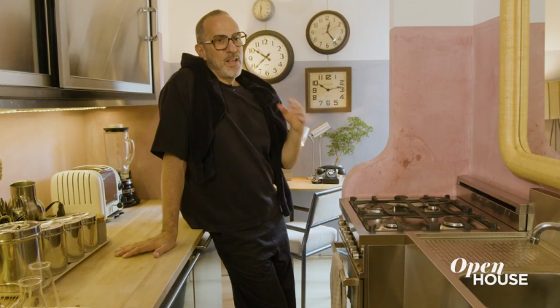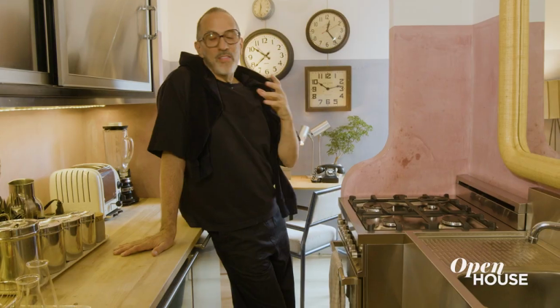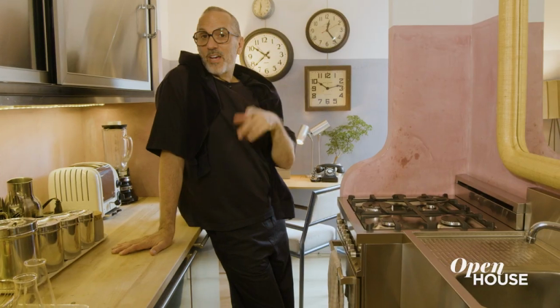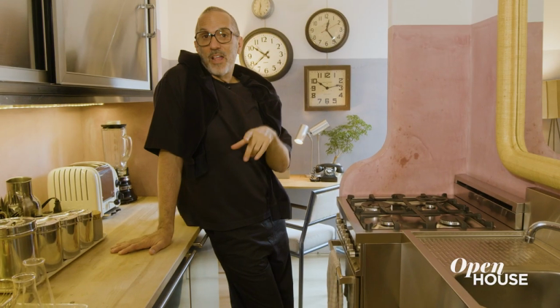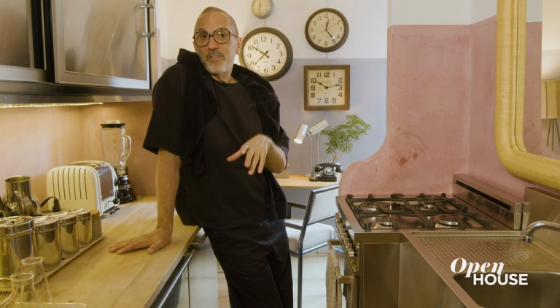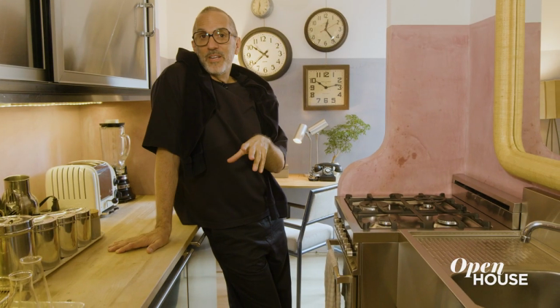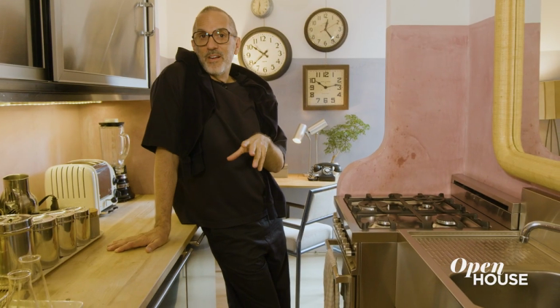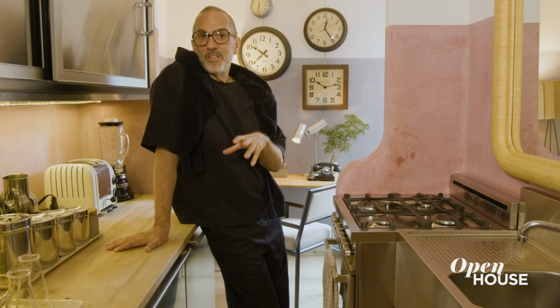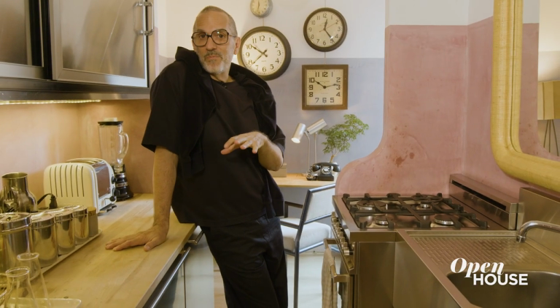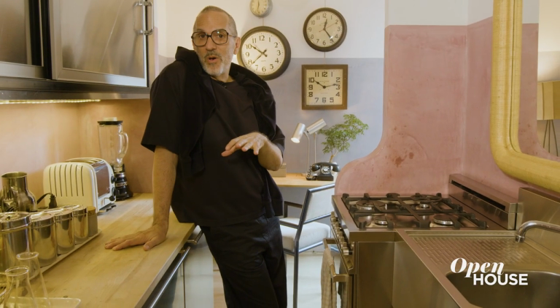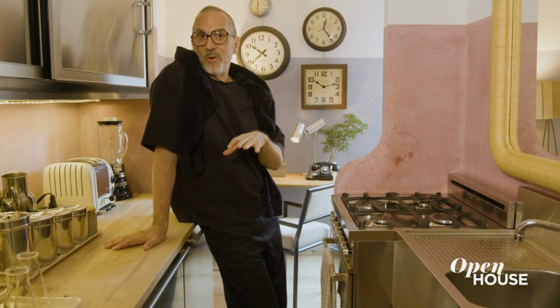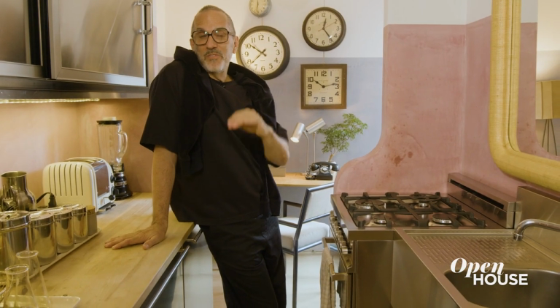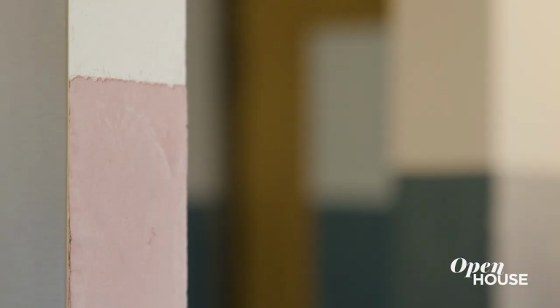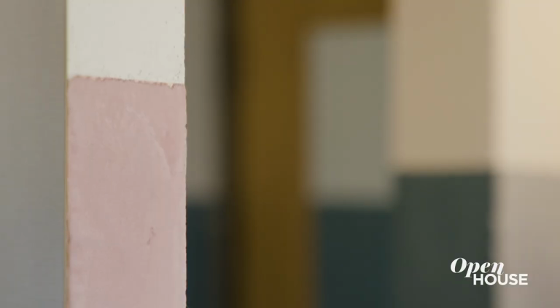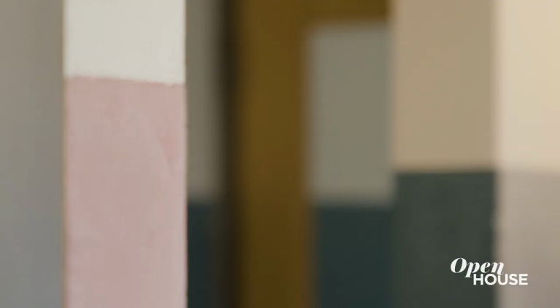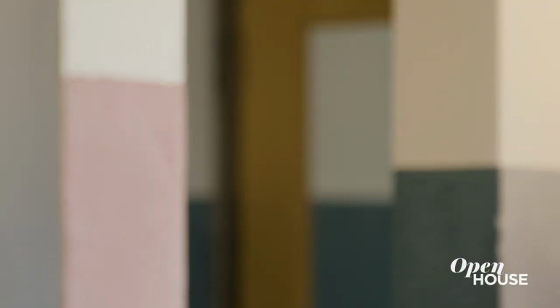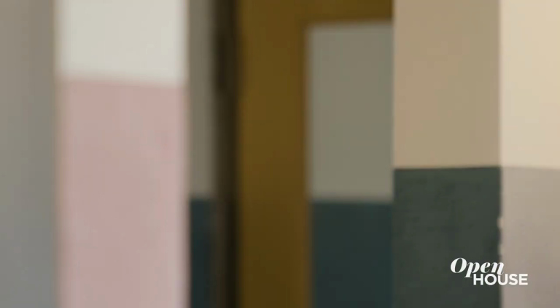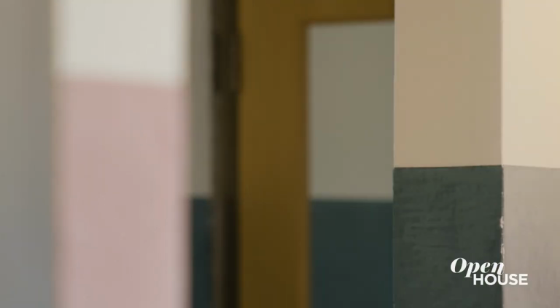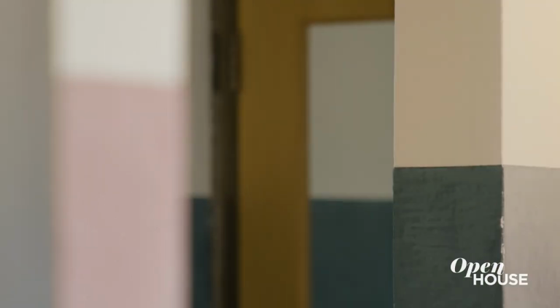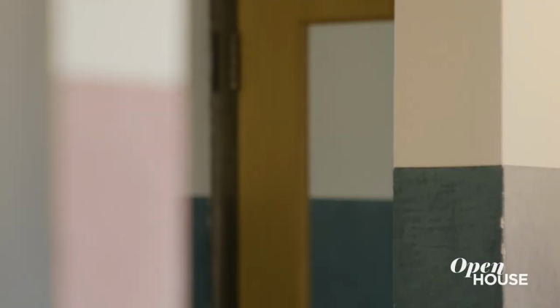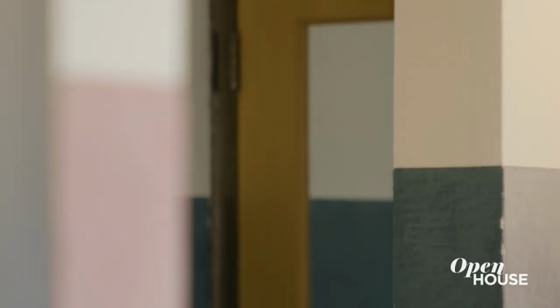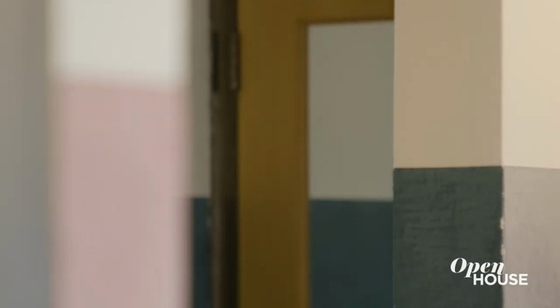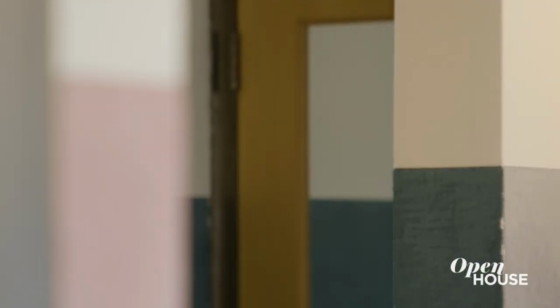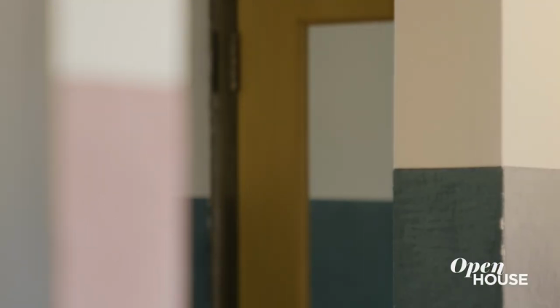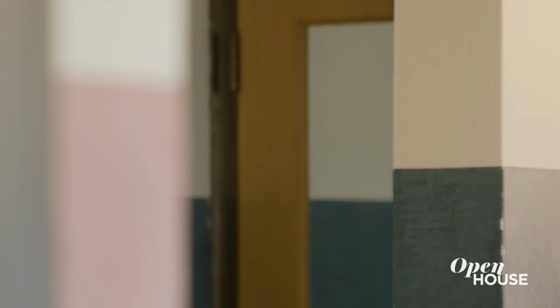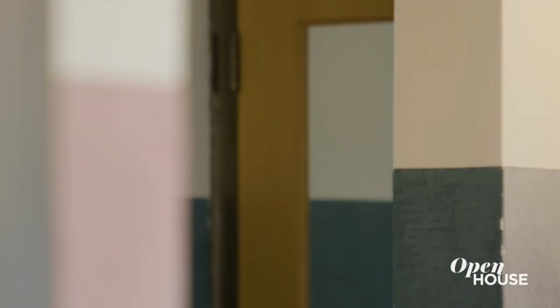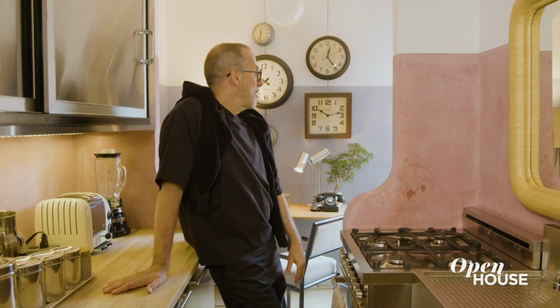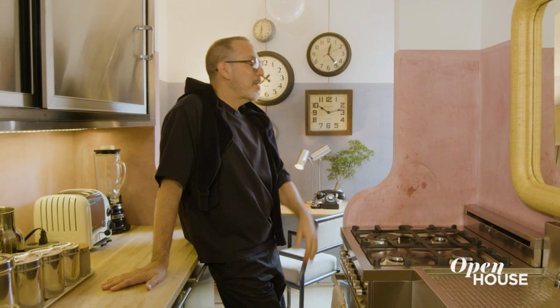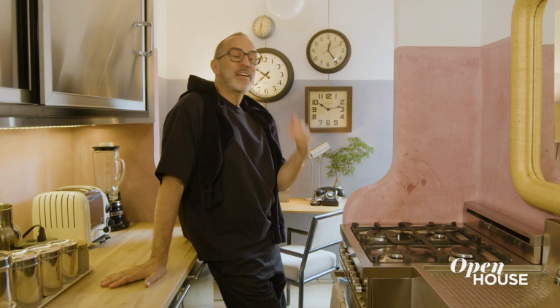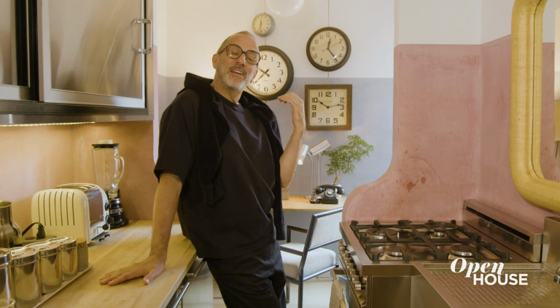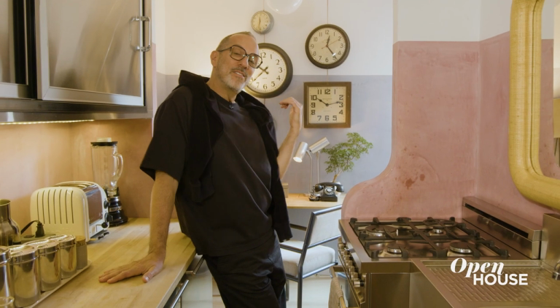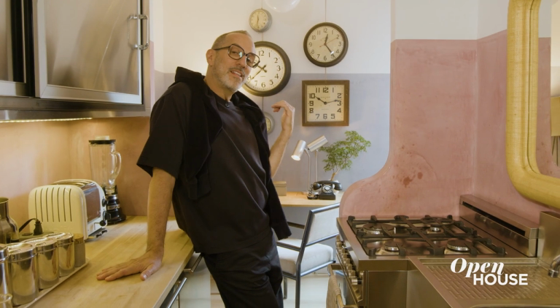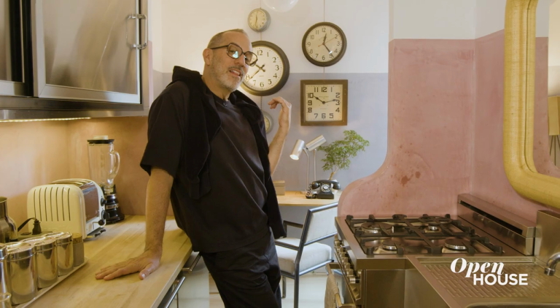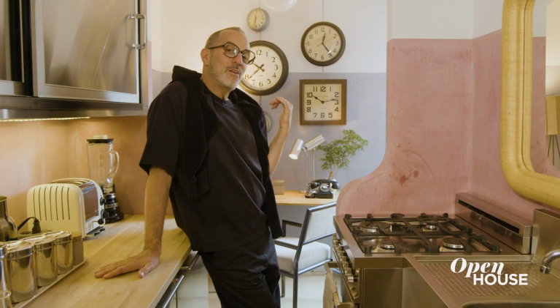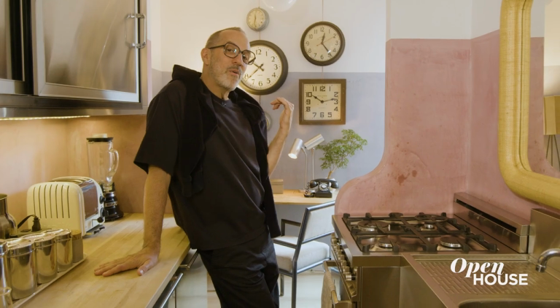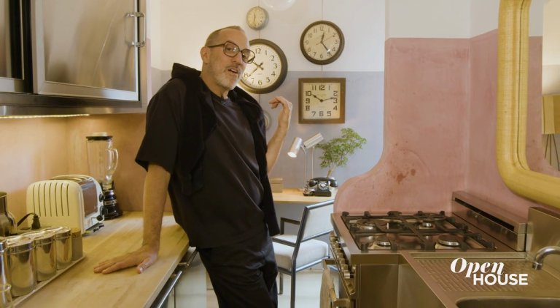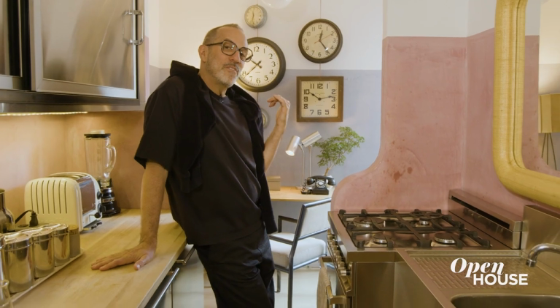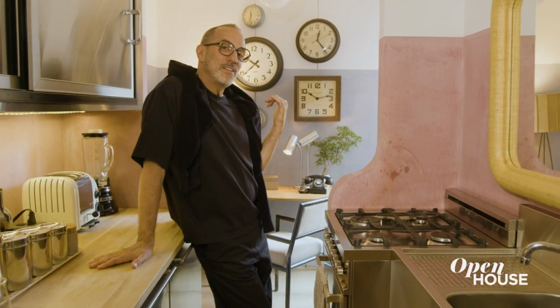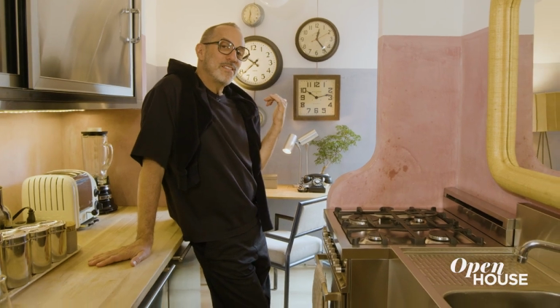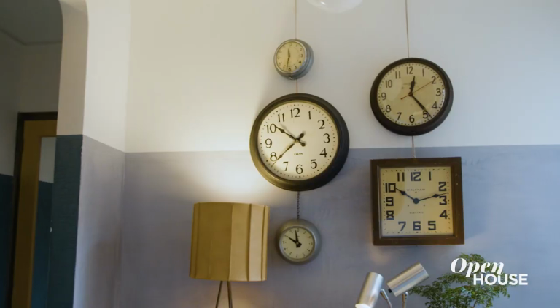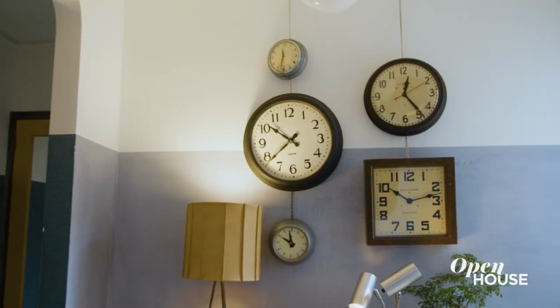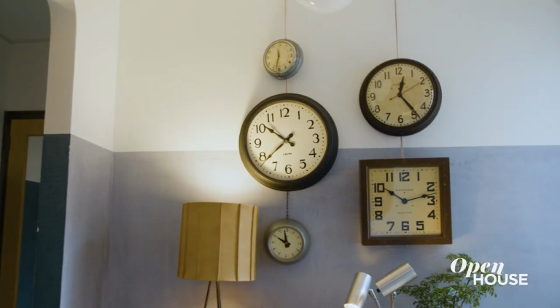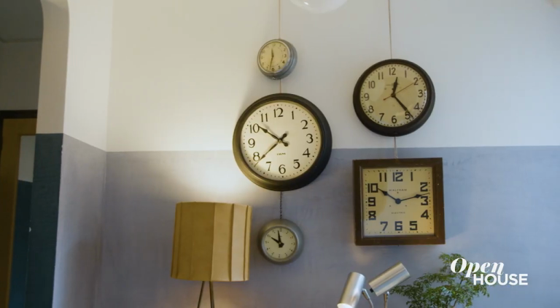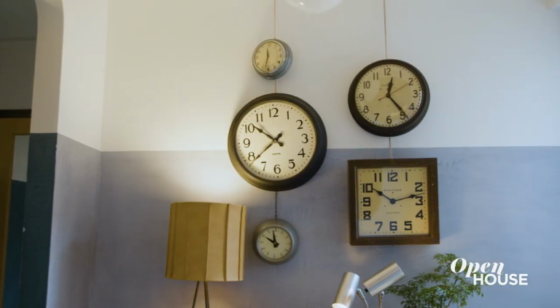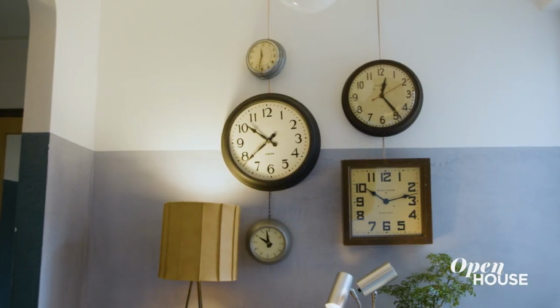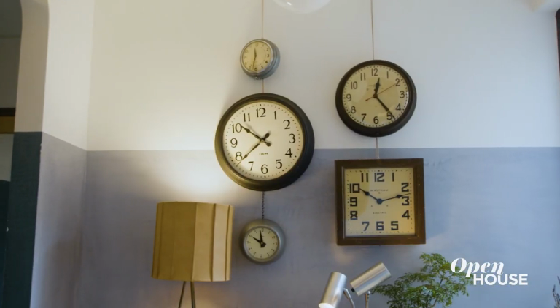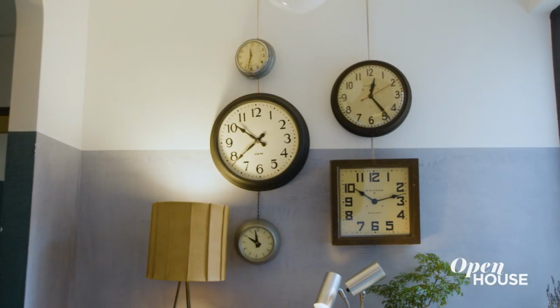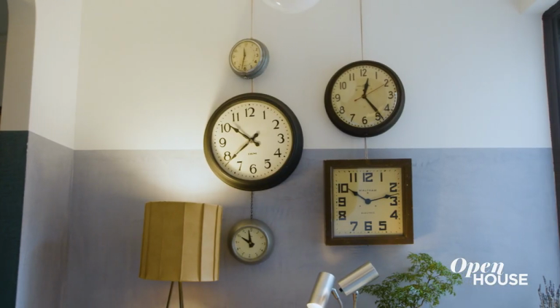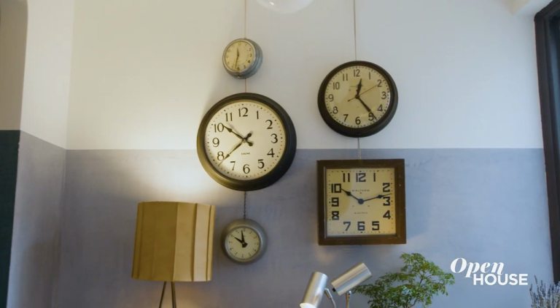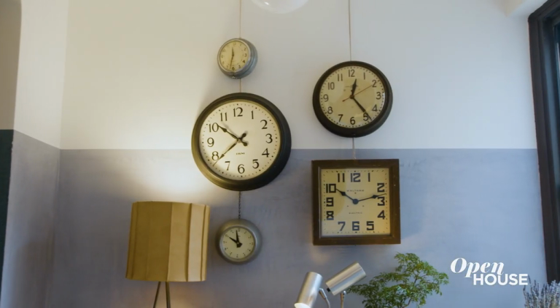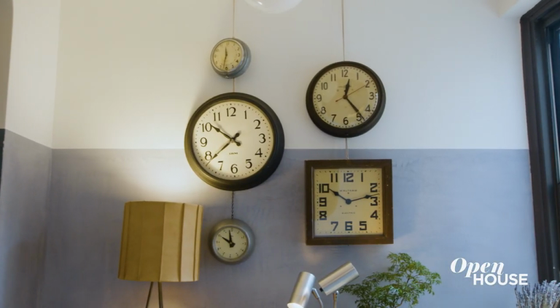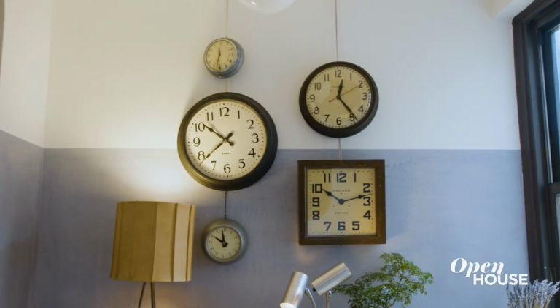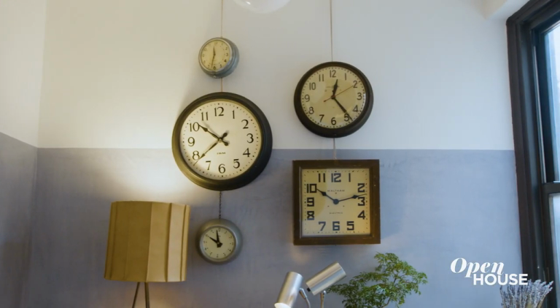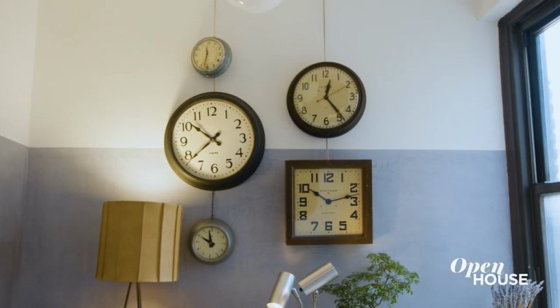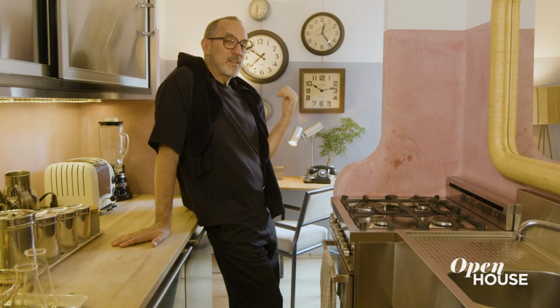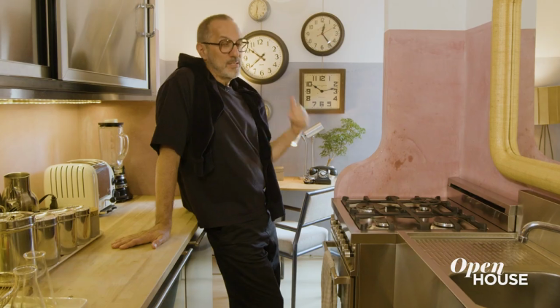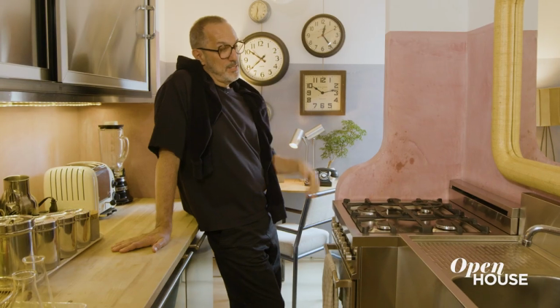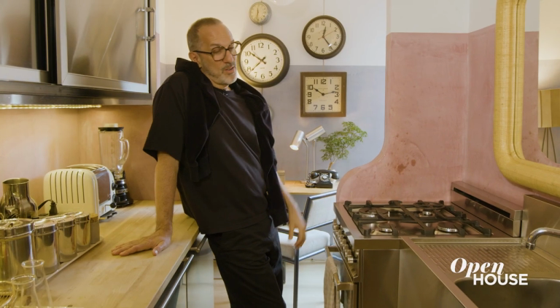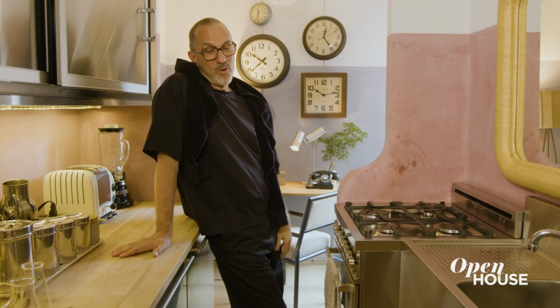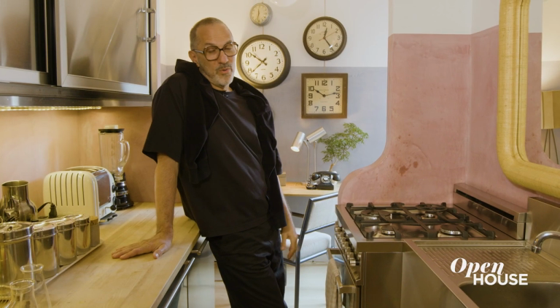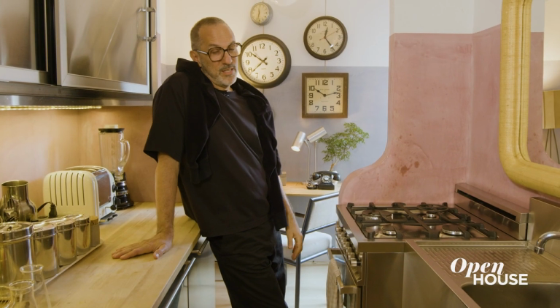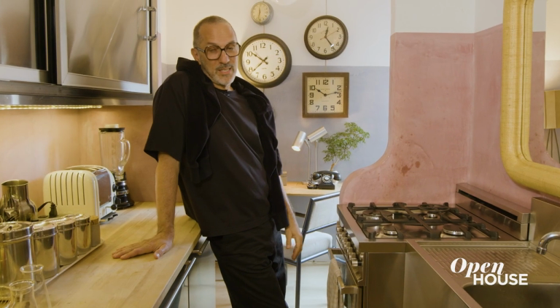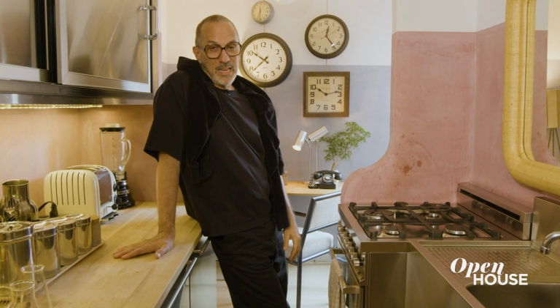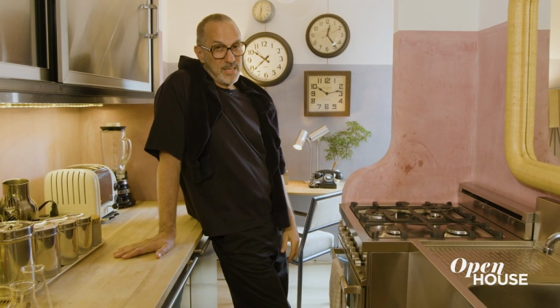The color in here is mauve — same line as in the foyer. And back here in the little home office is my partner's collection of clocks, because he's always late.